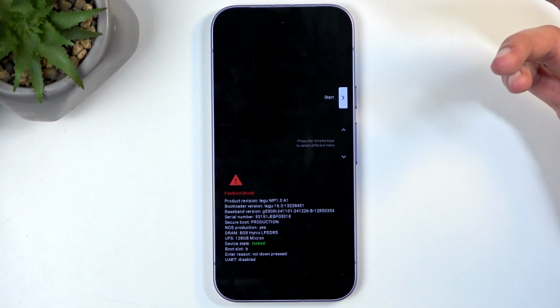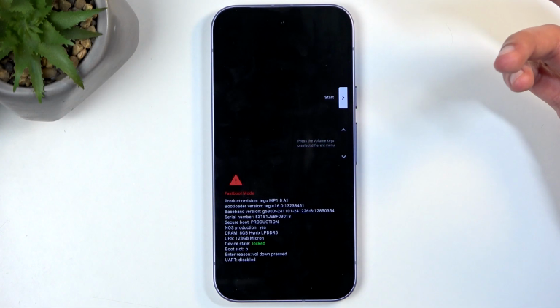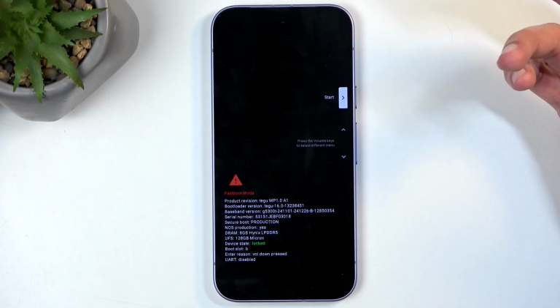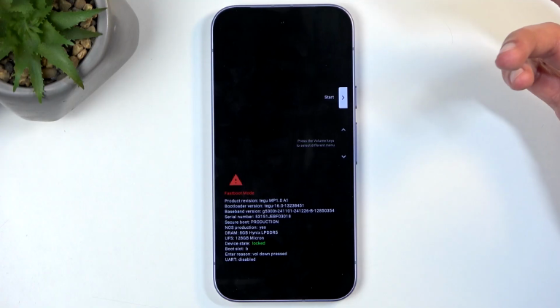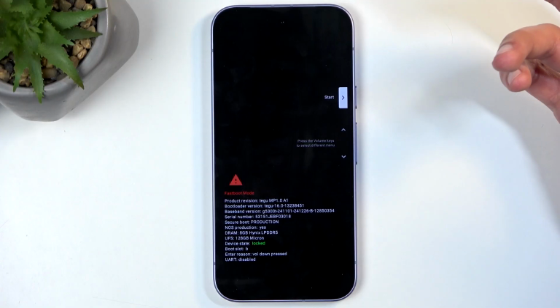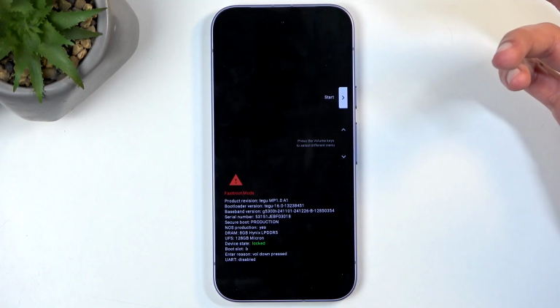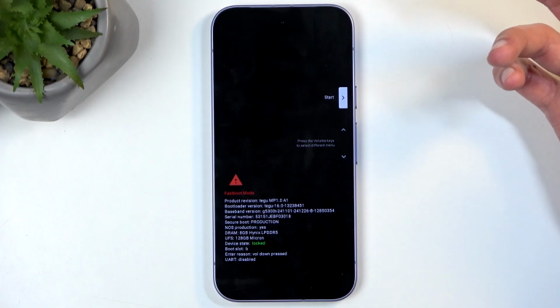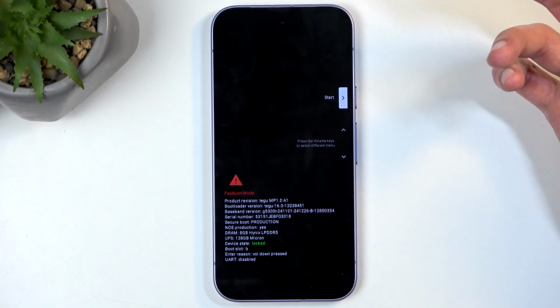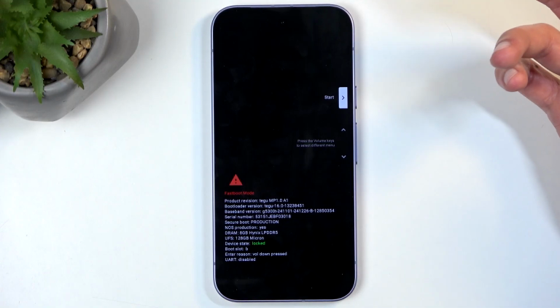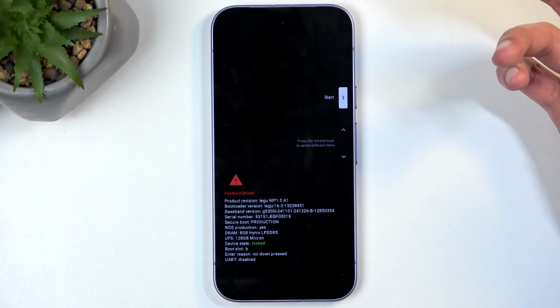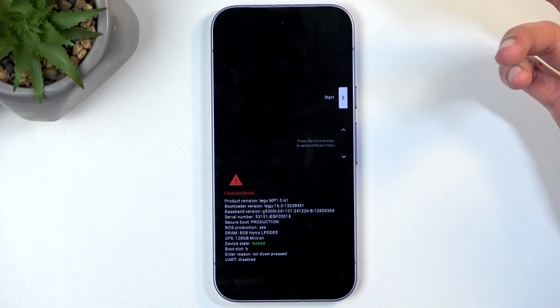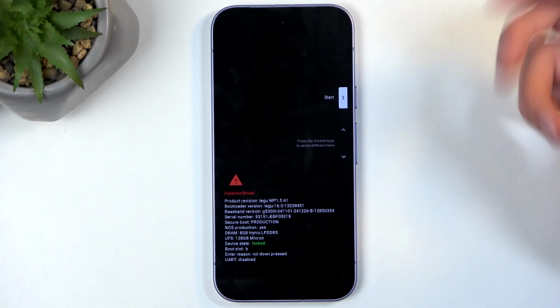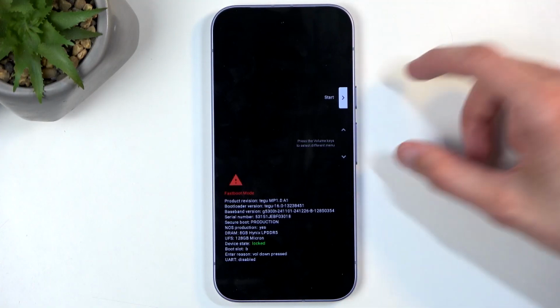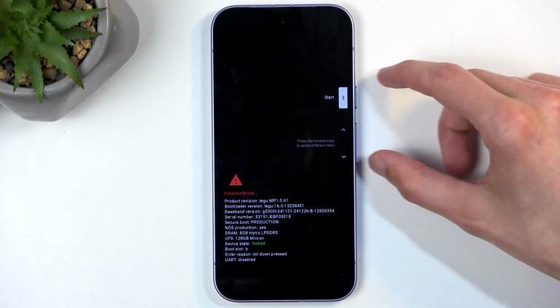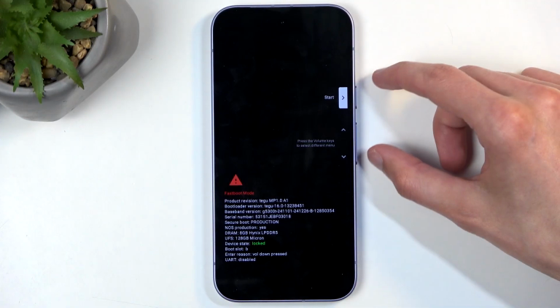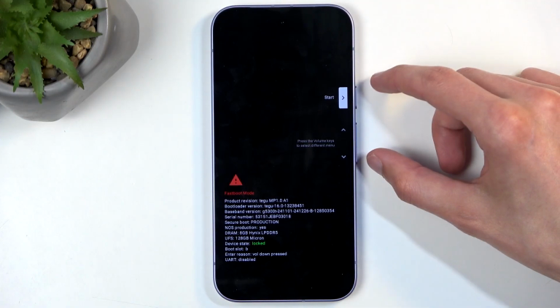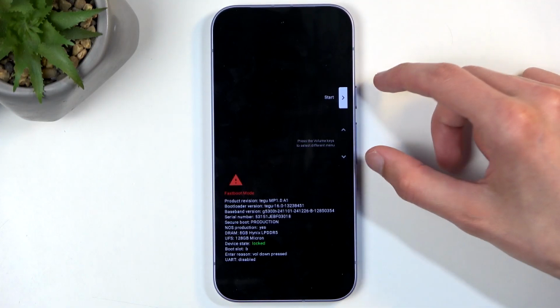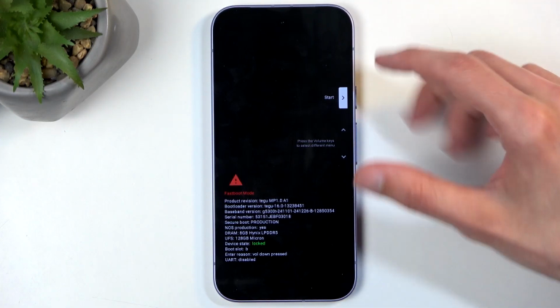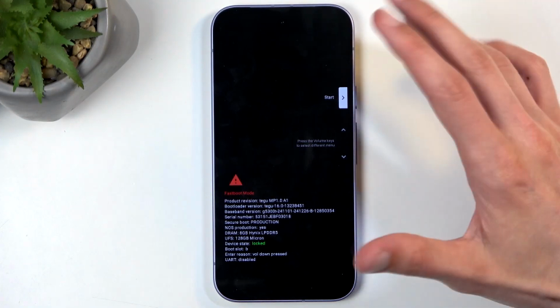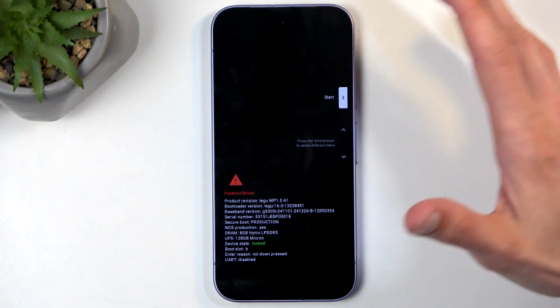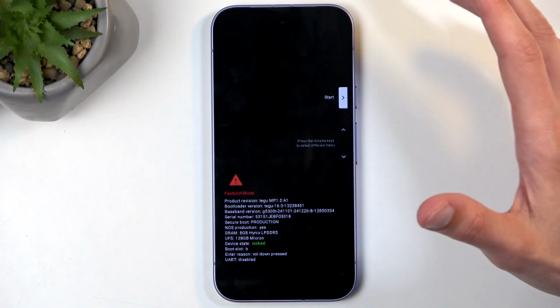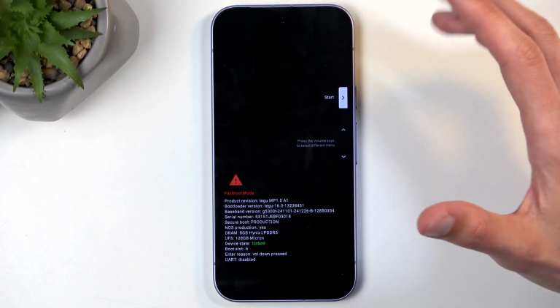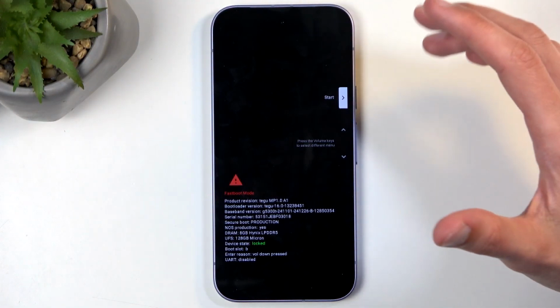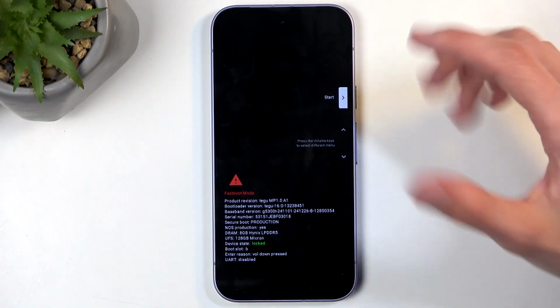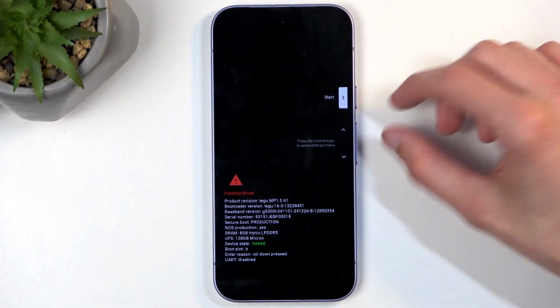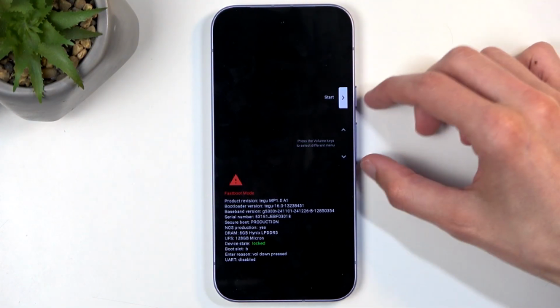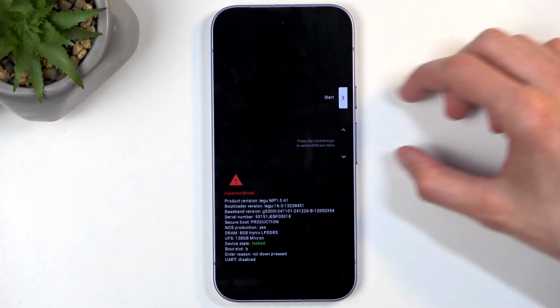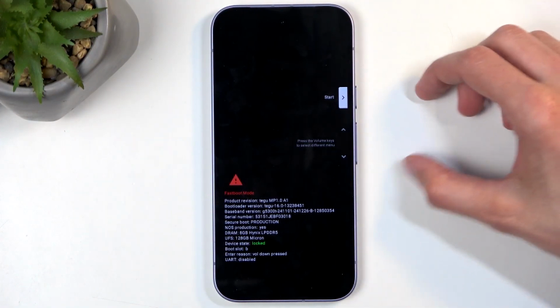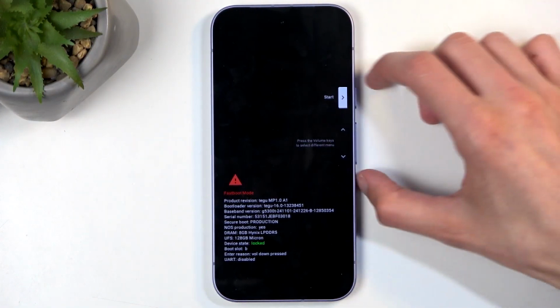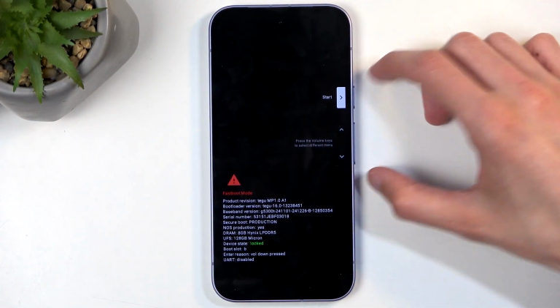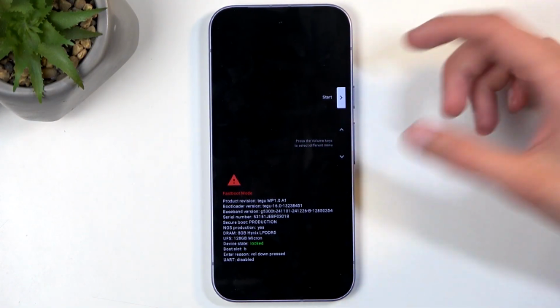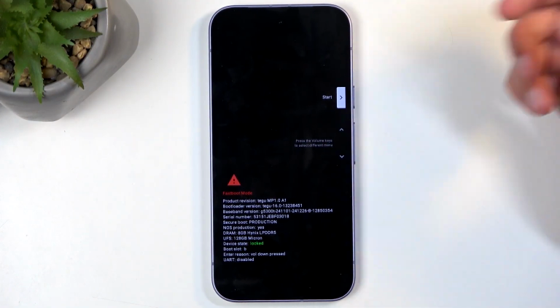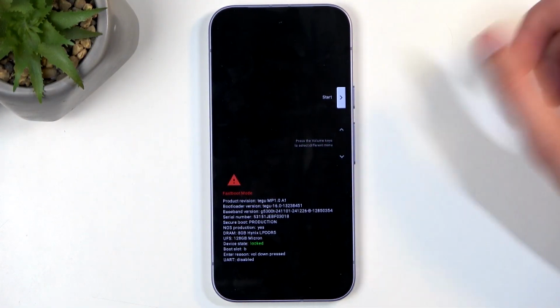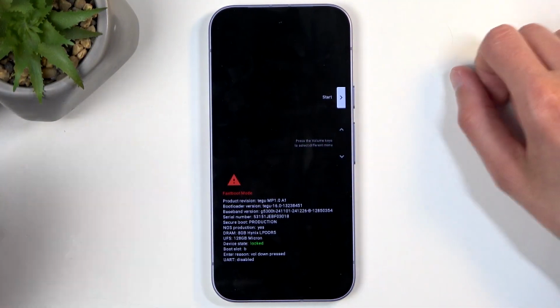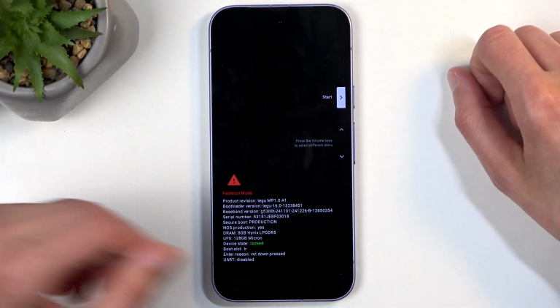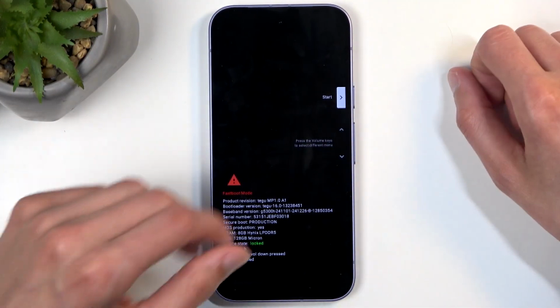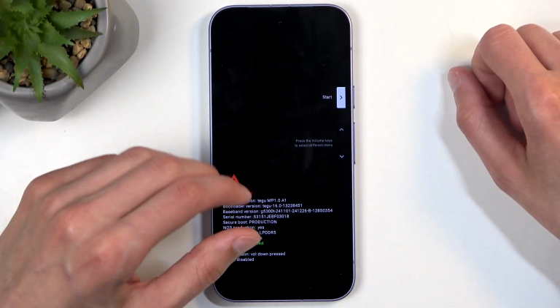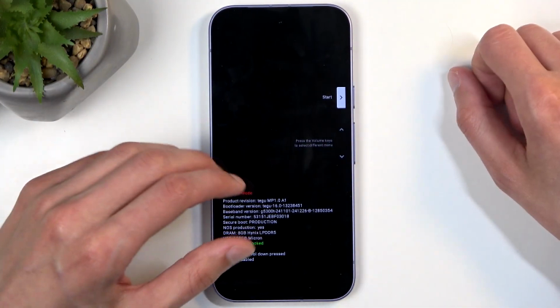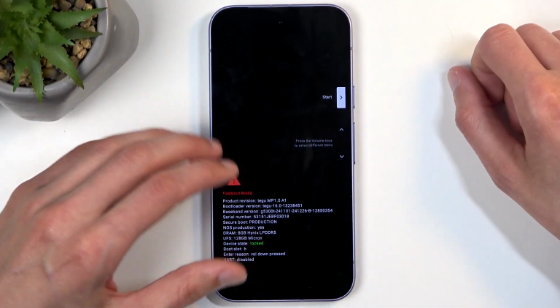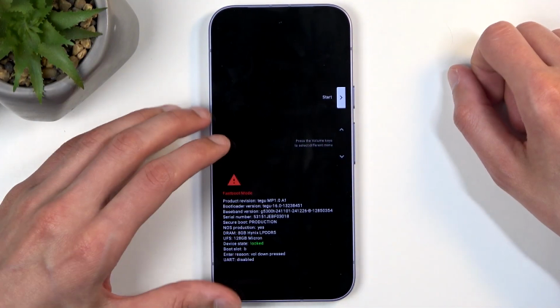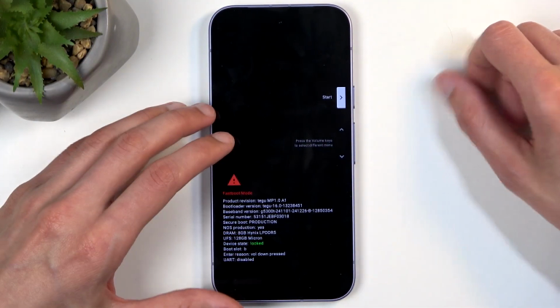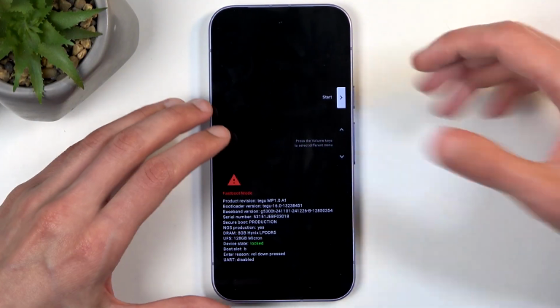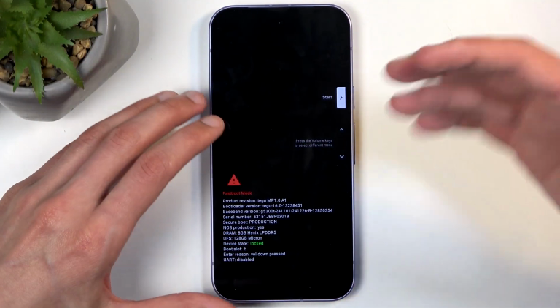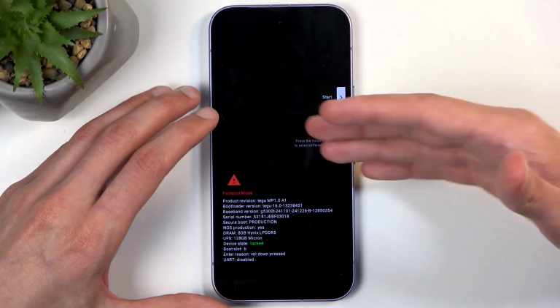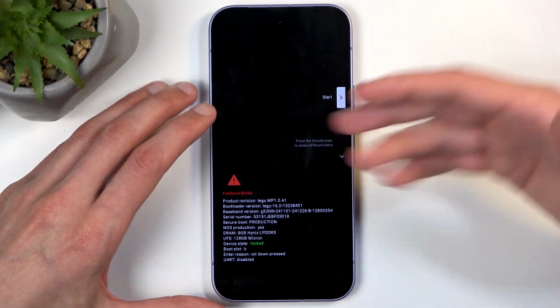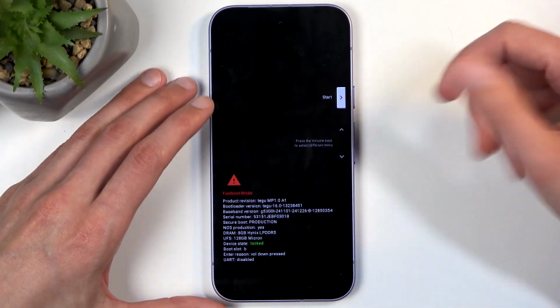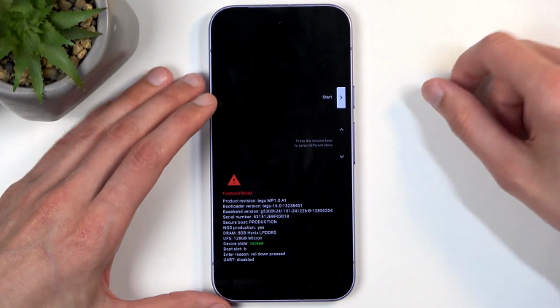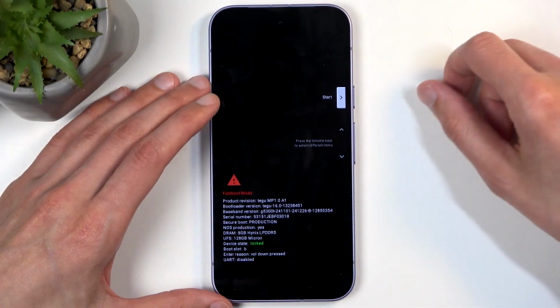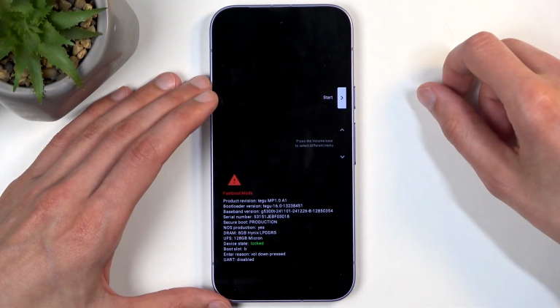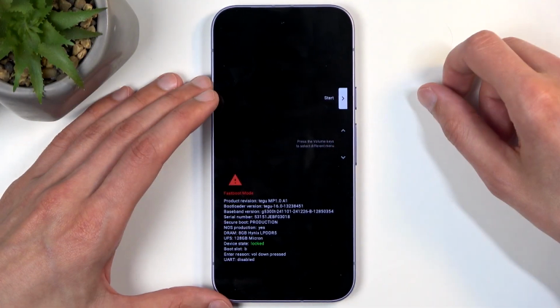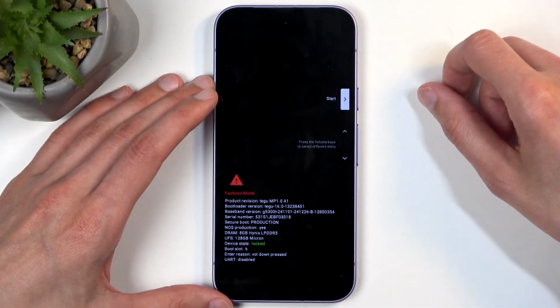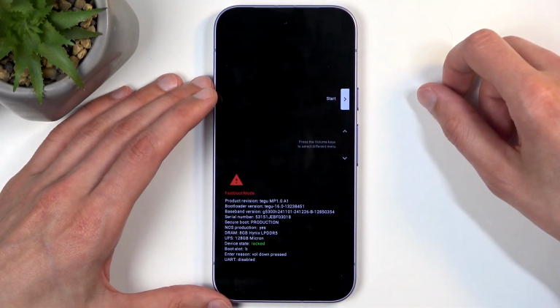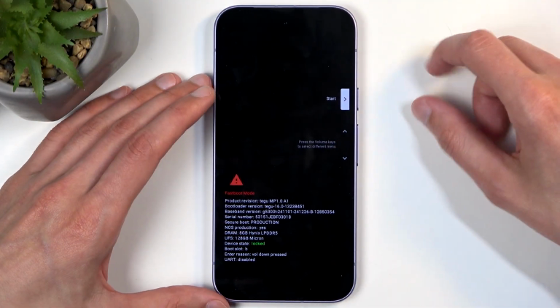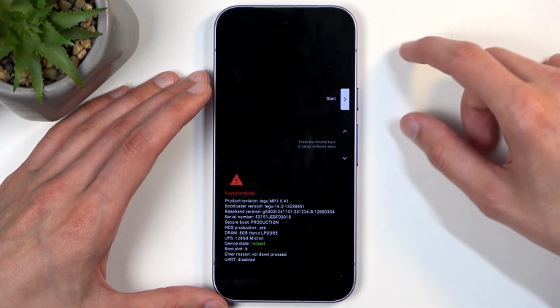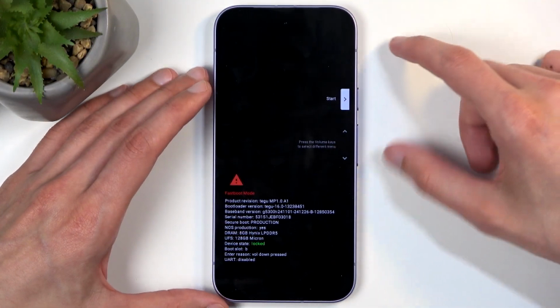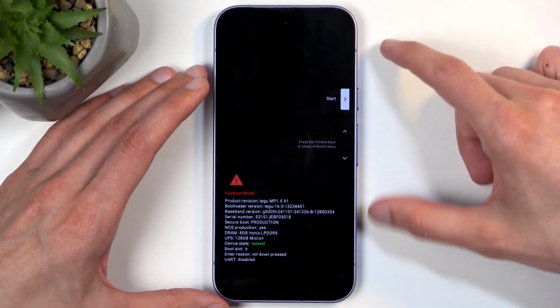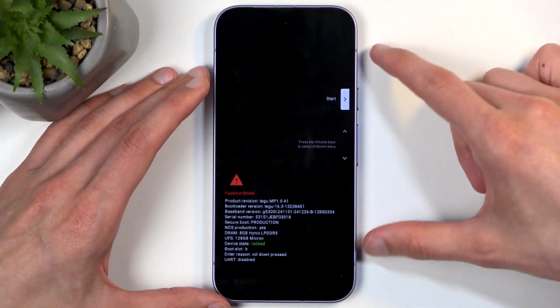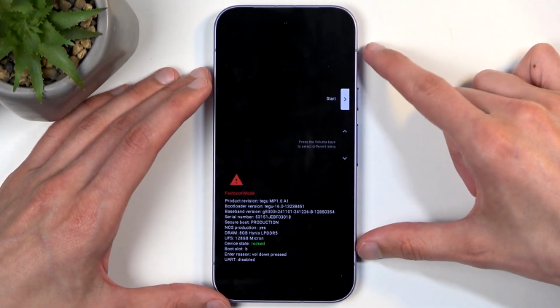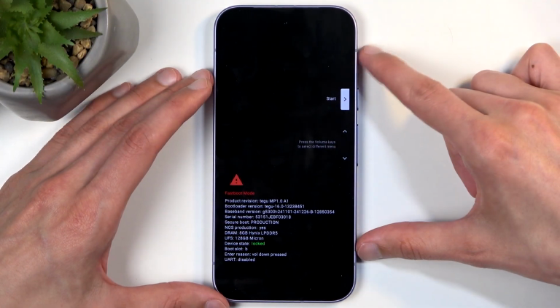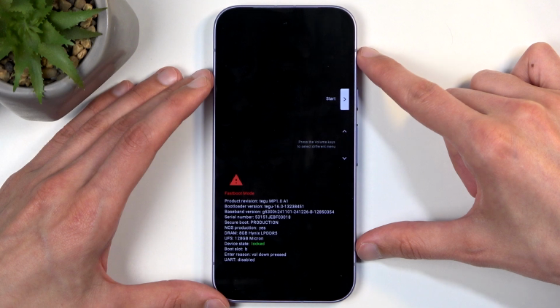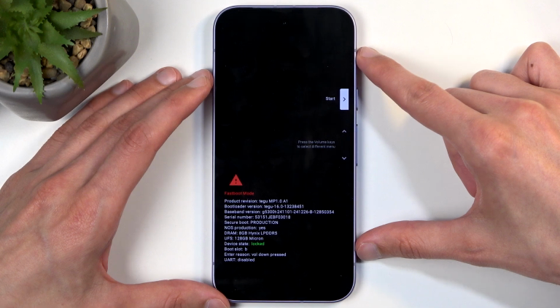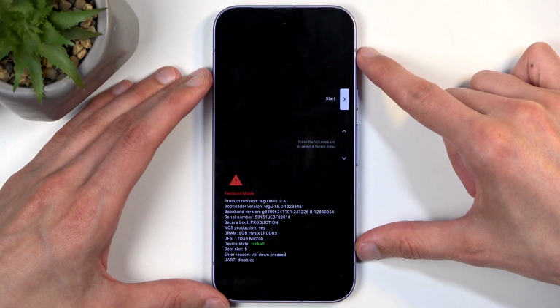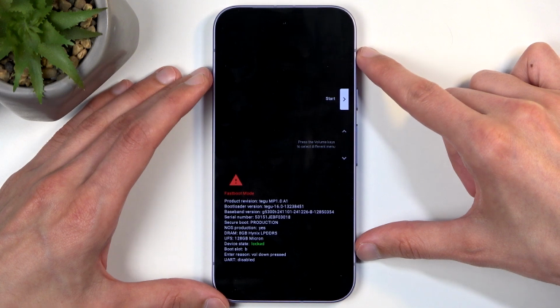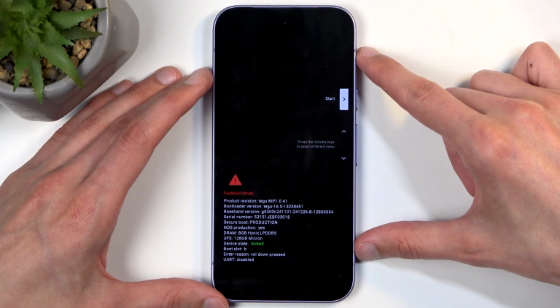So if for 5 seconds you were holding this and nothing happens, let go and start holding it again. It should take you then to this page right here.